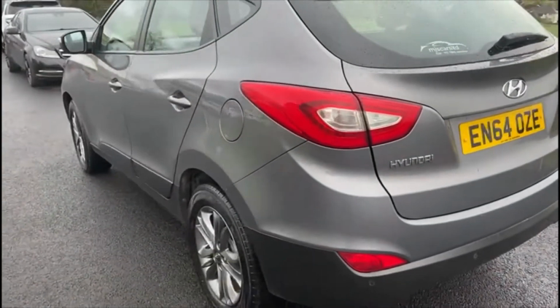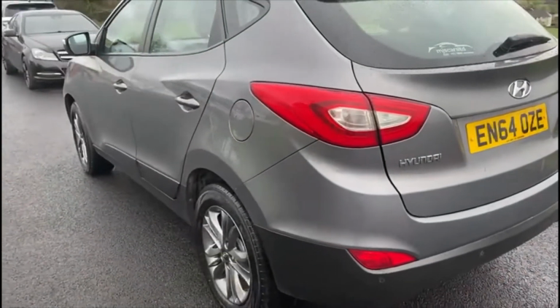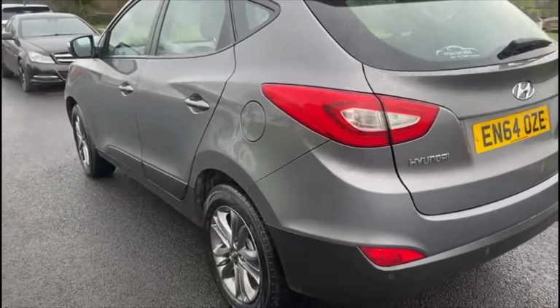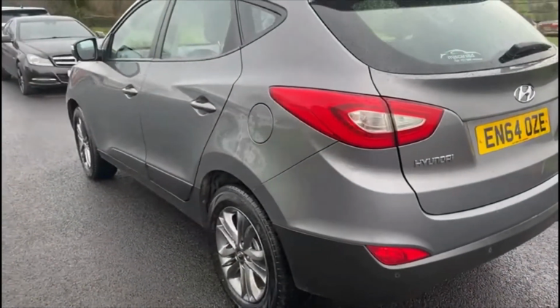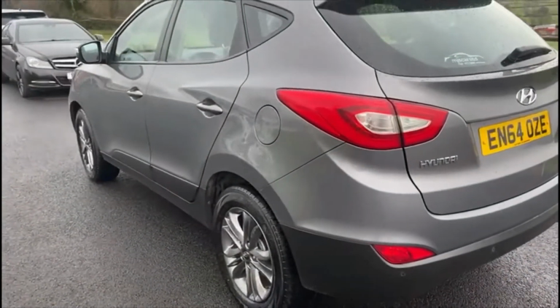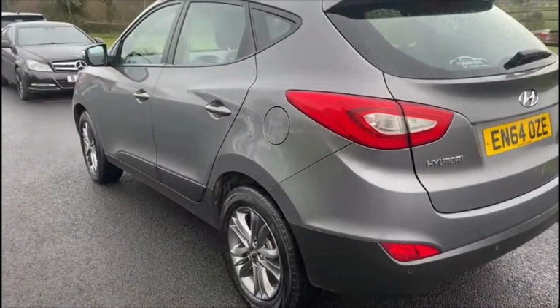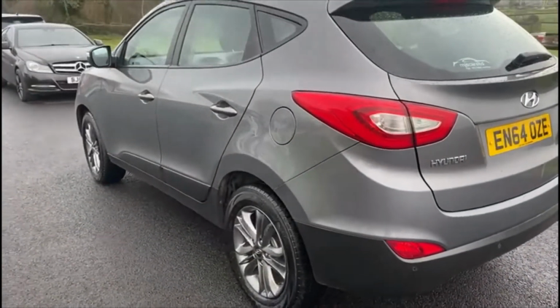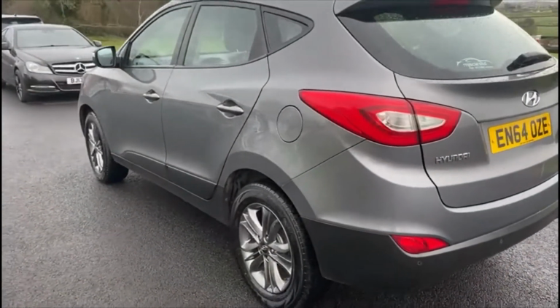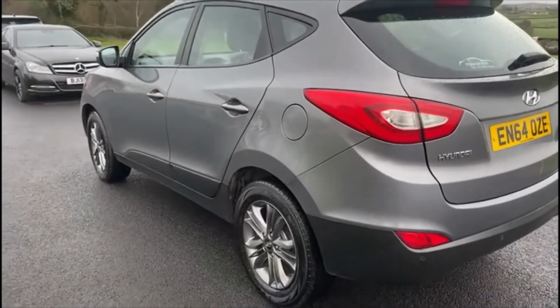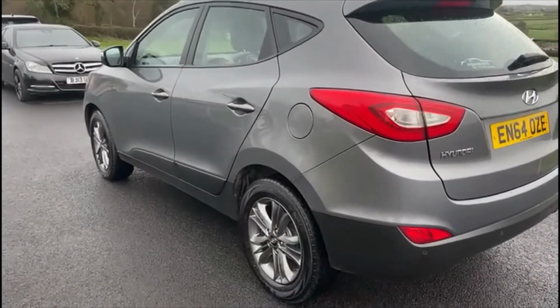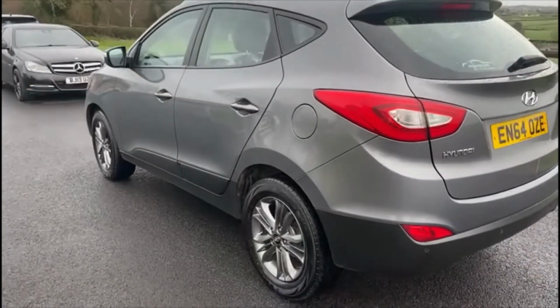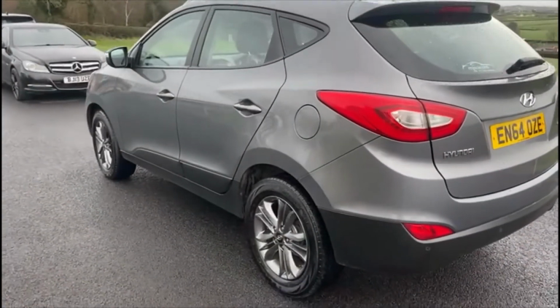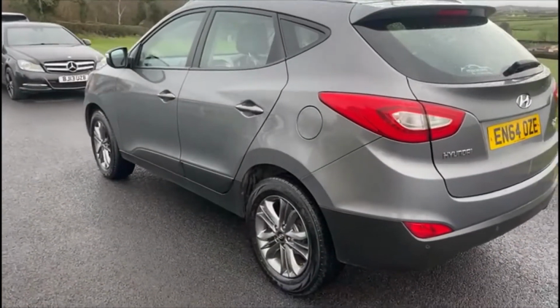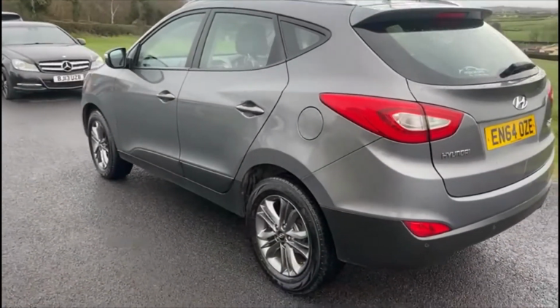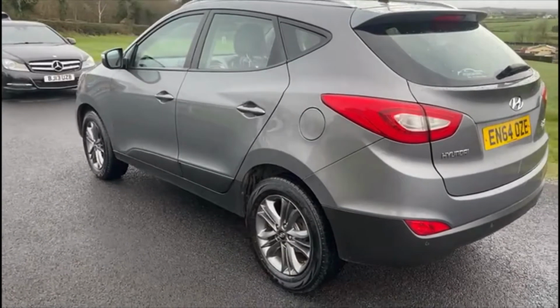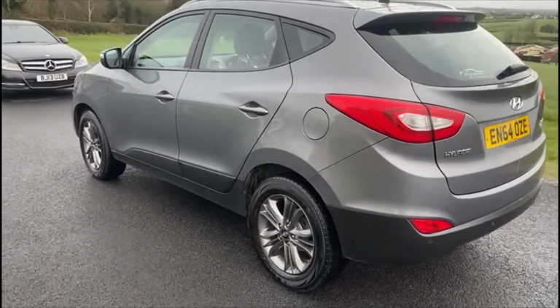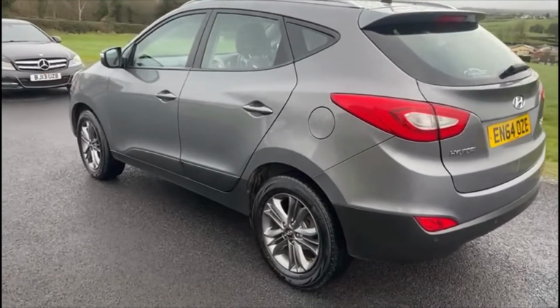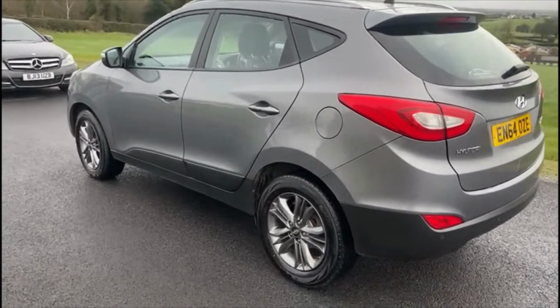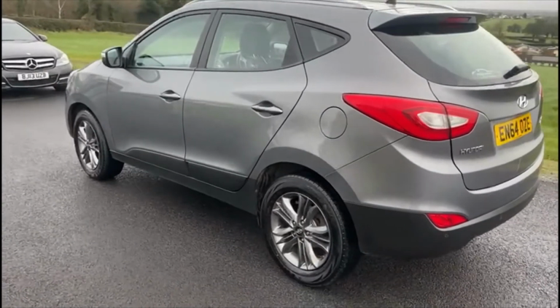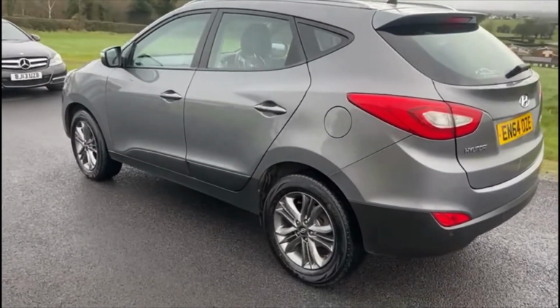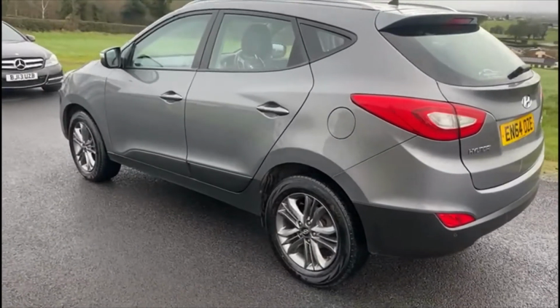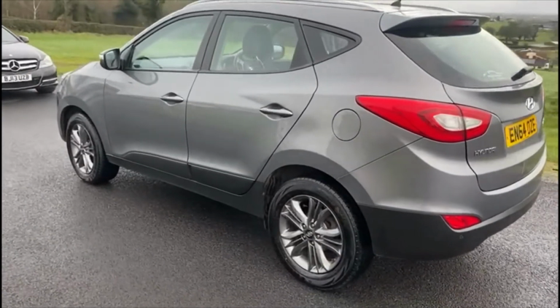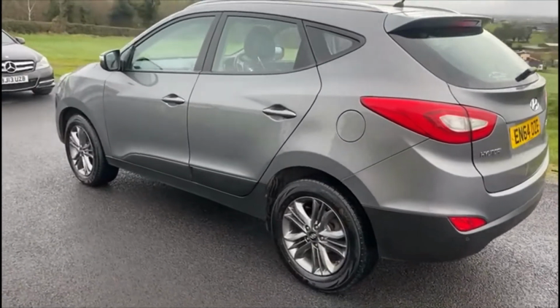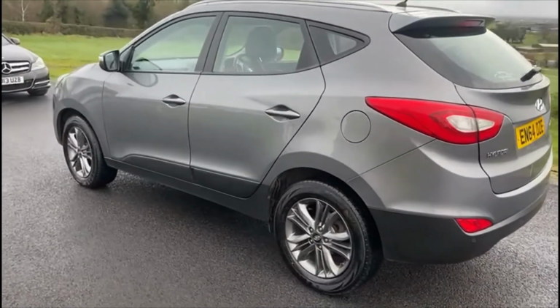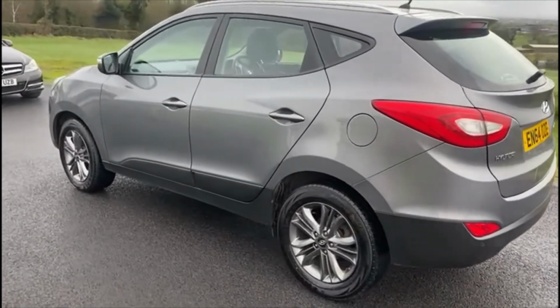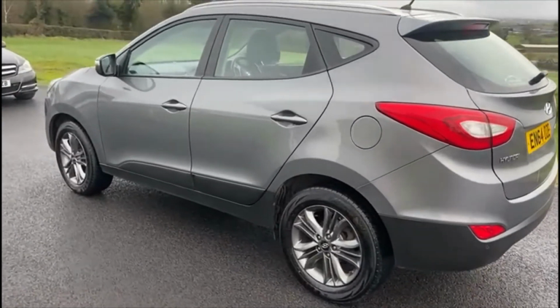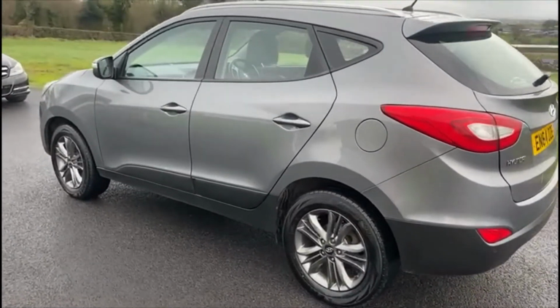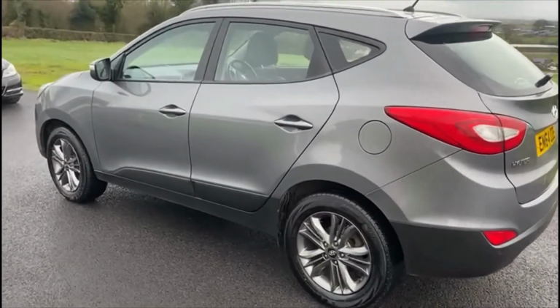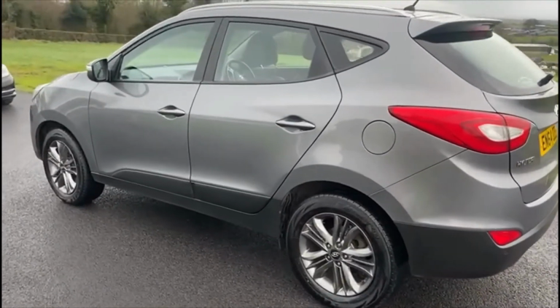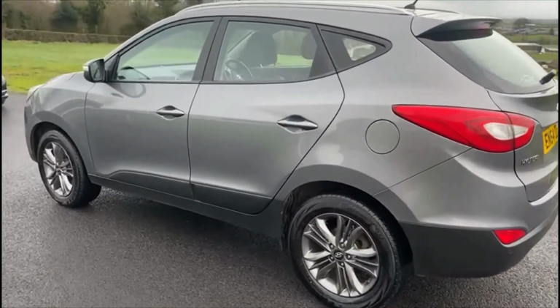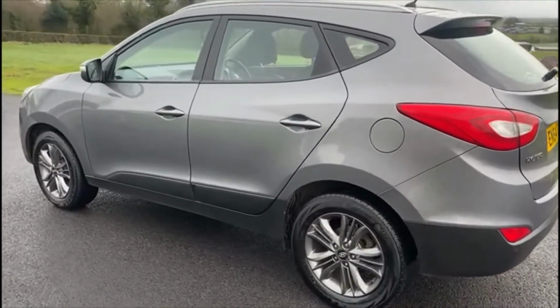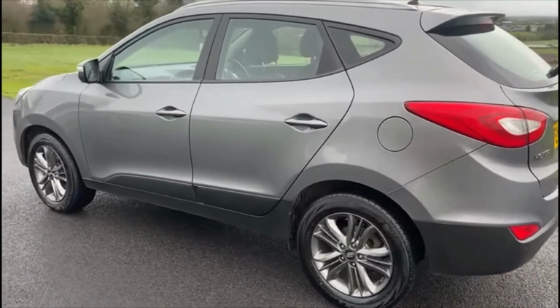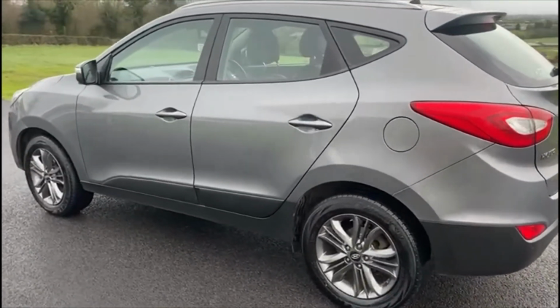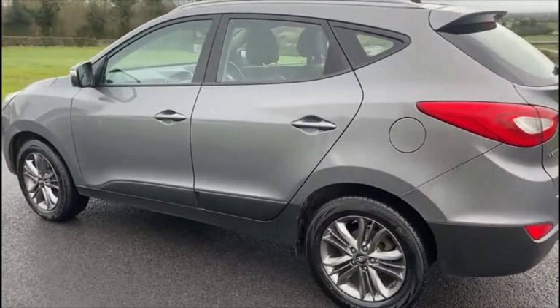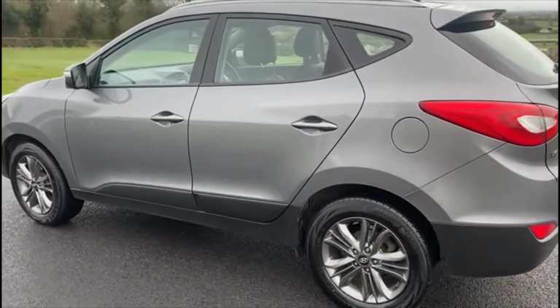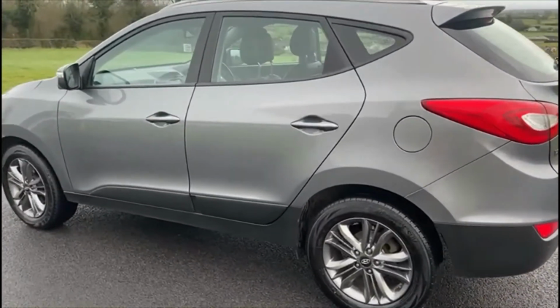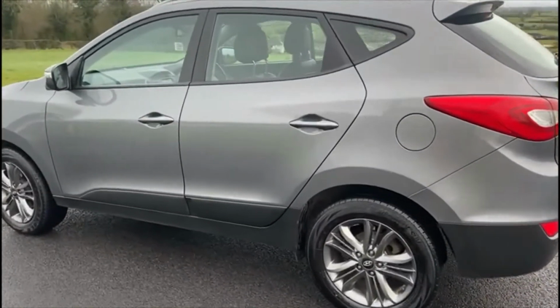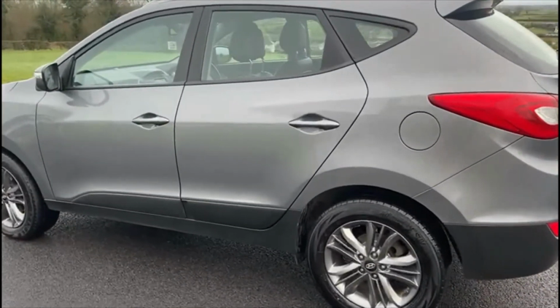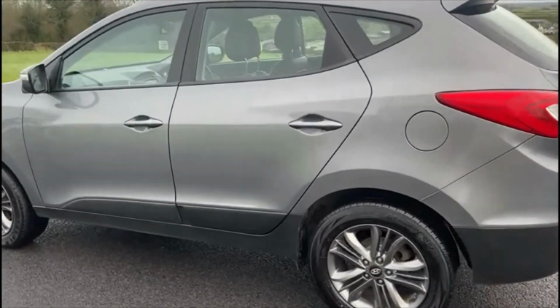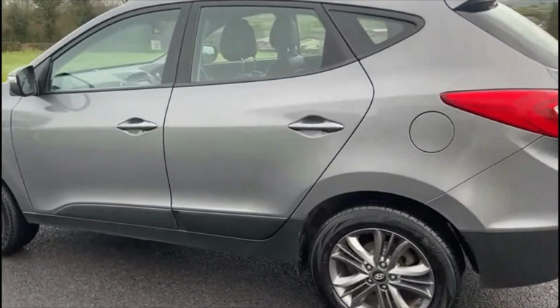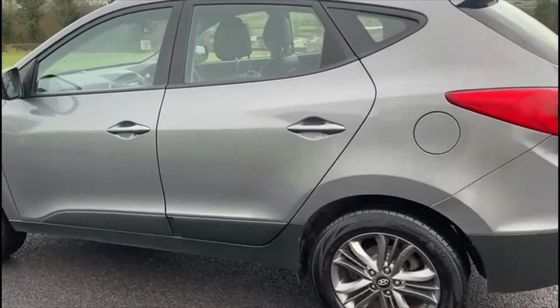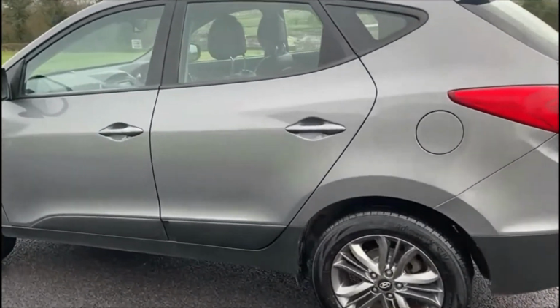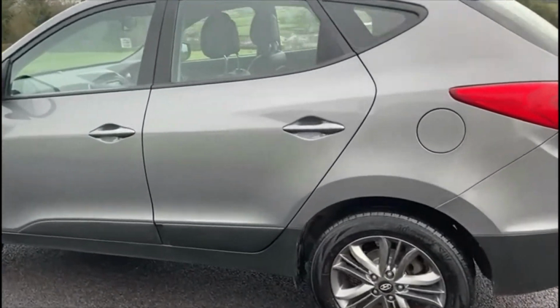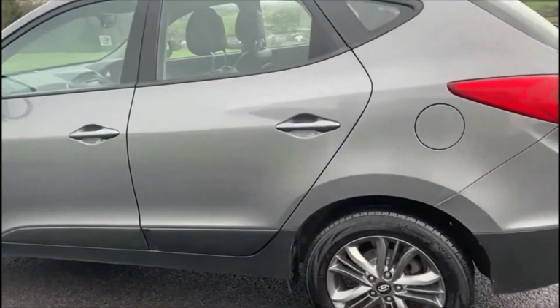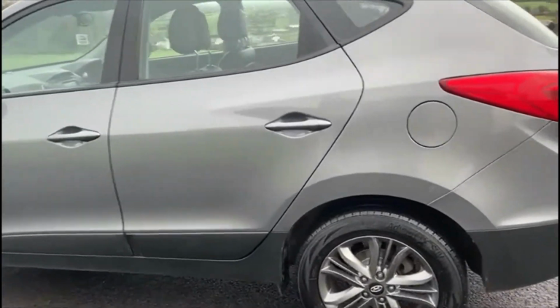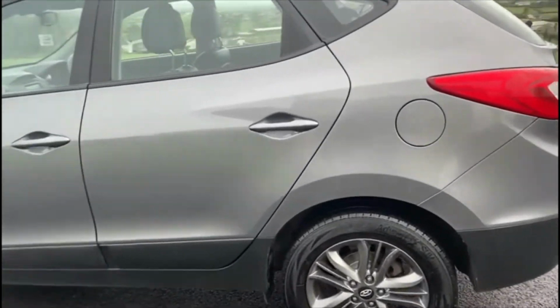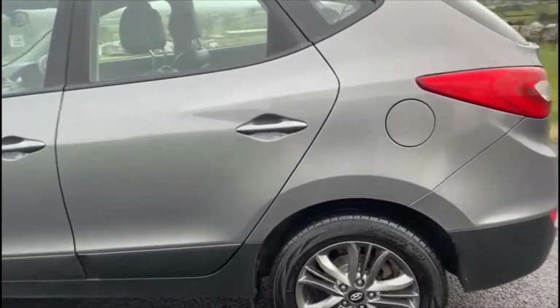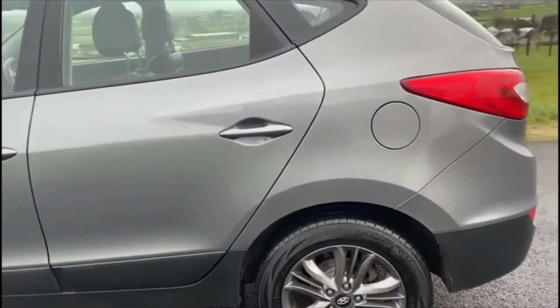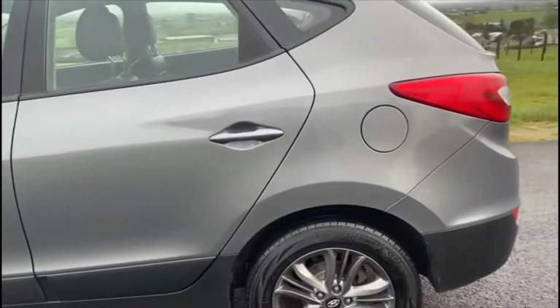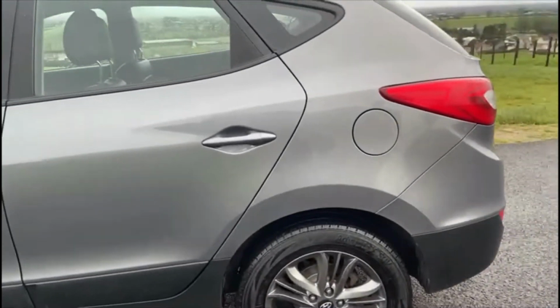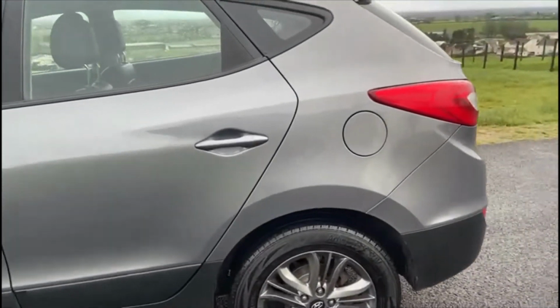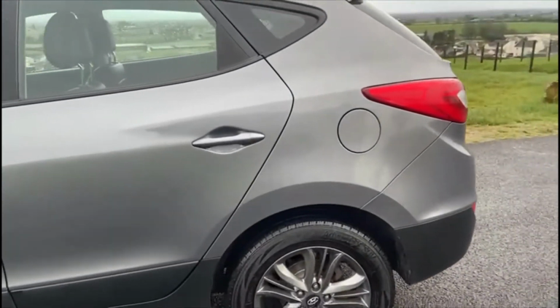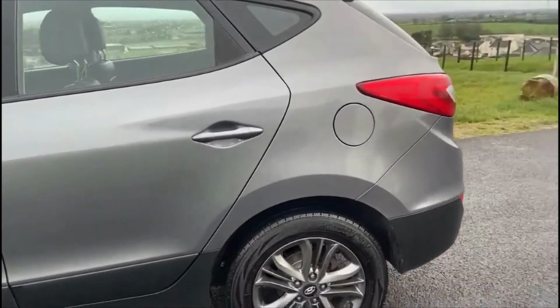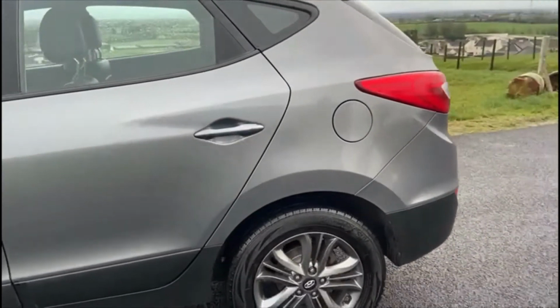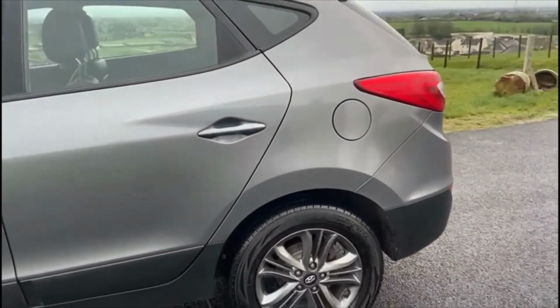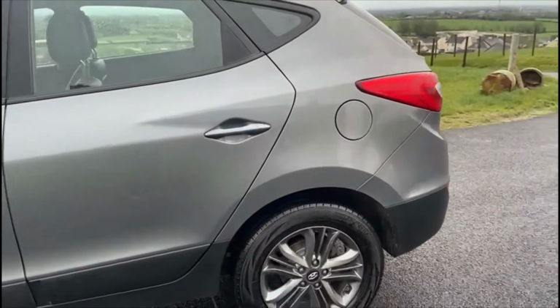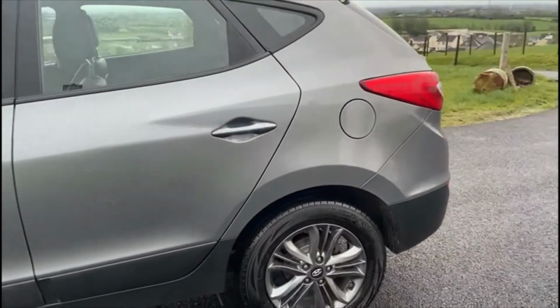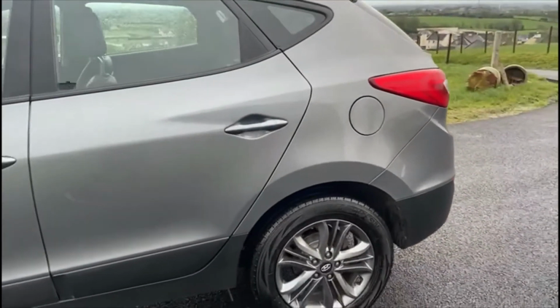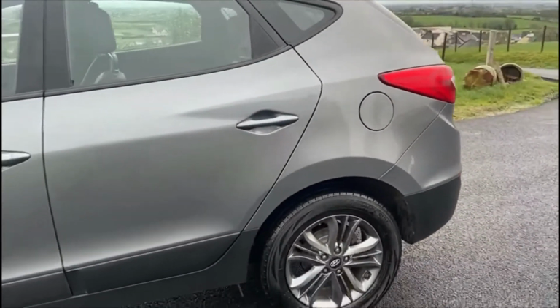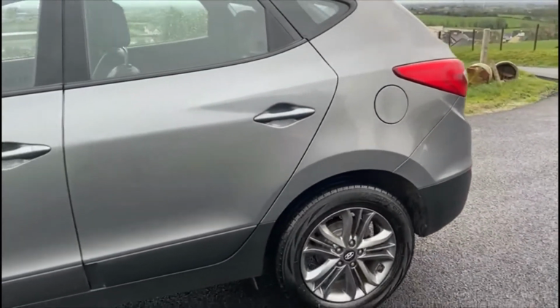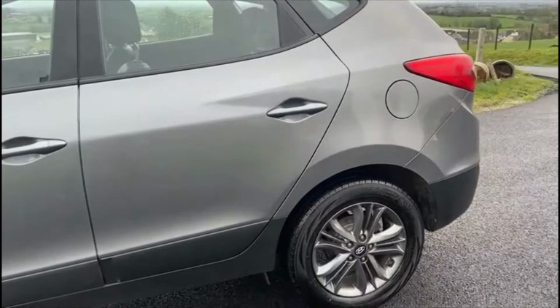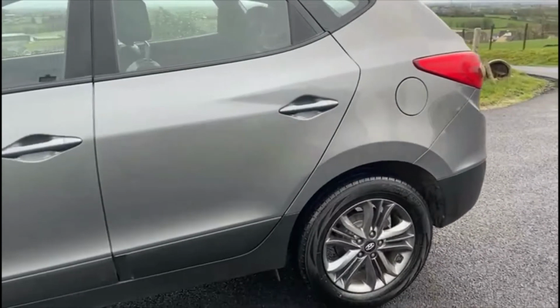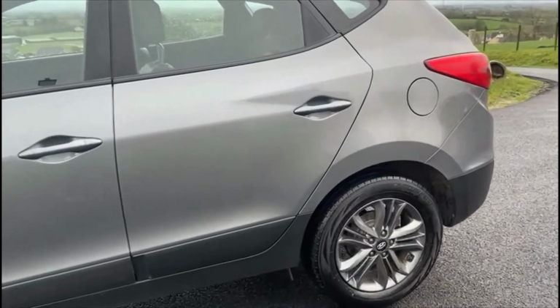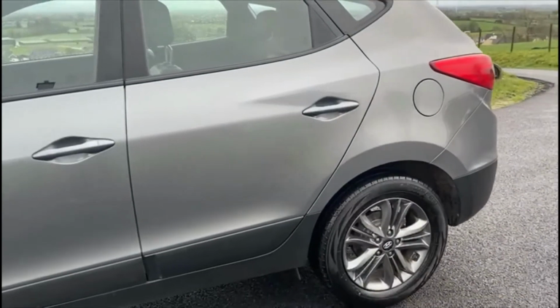The car has only 101,000 miles, with an MOT dated 19th June 2022.